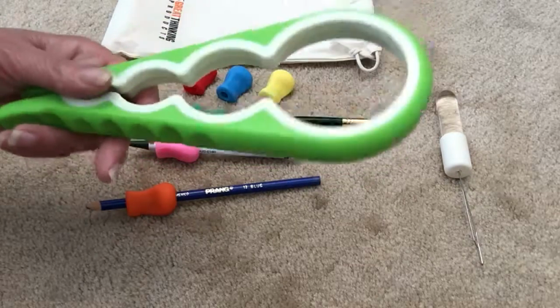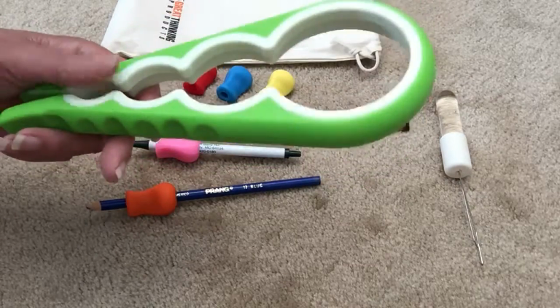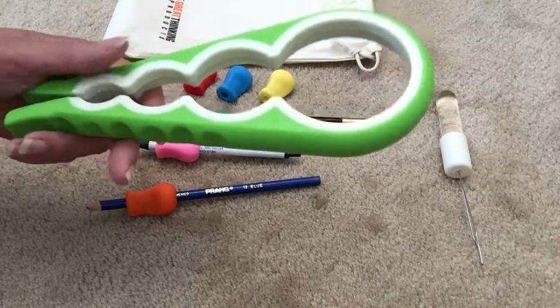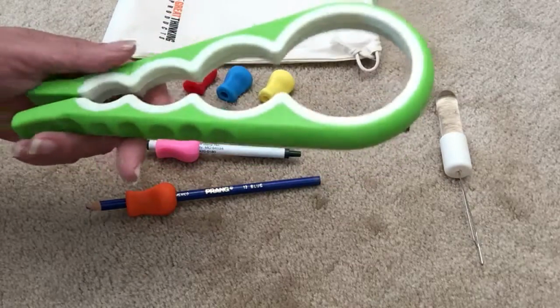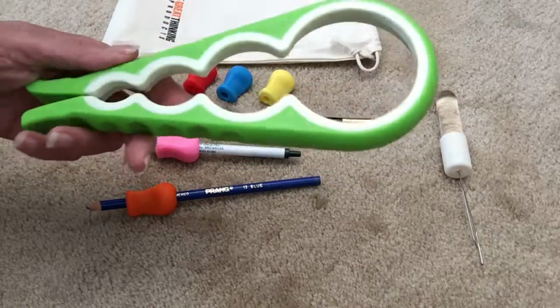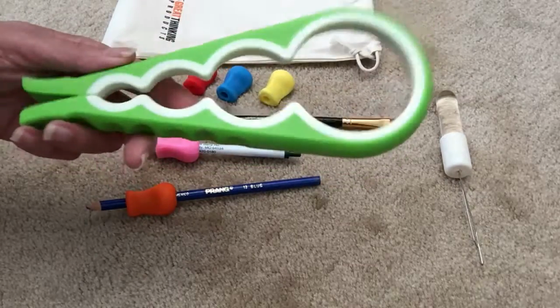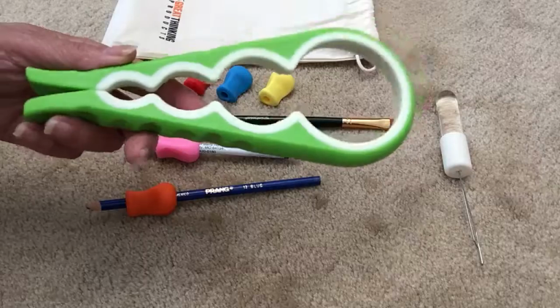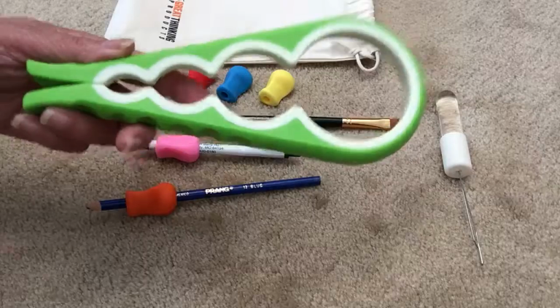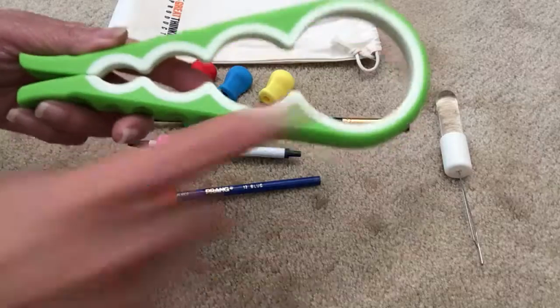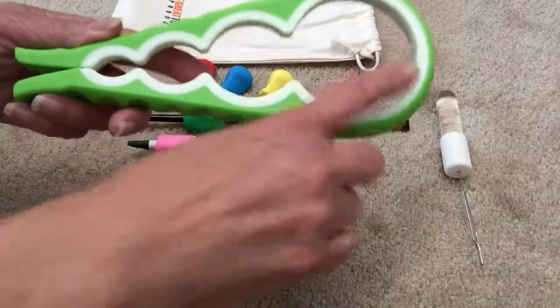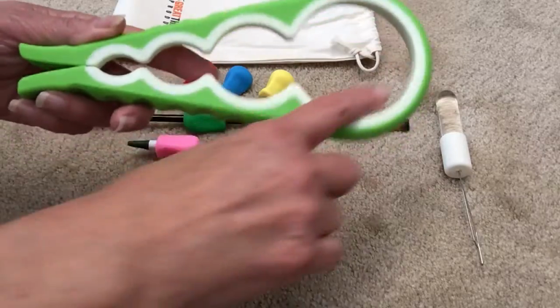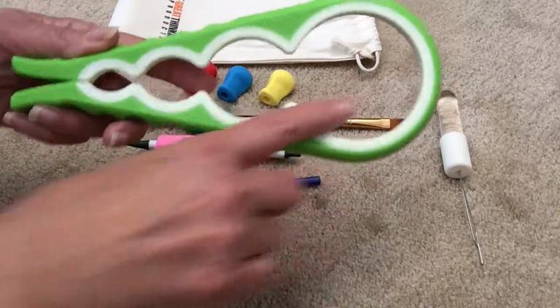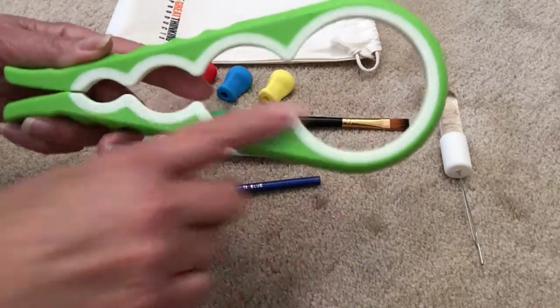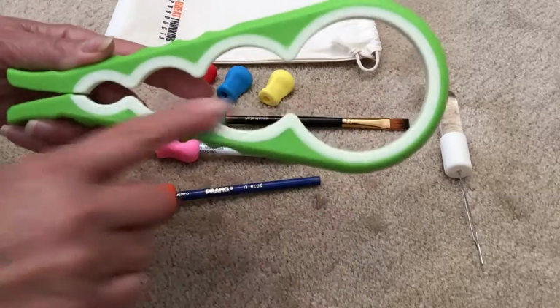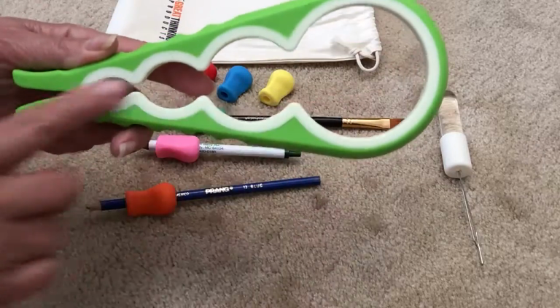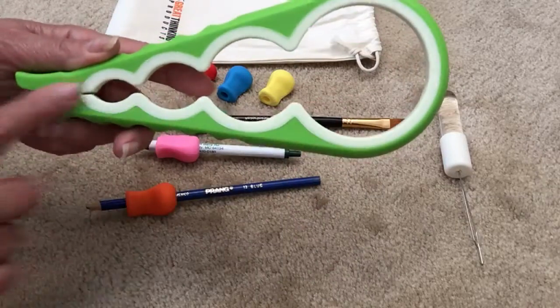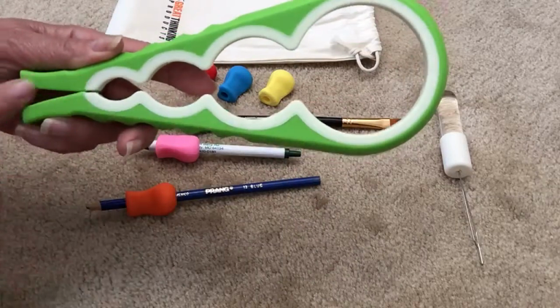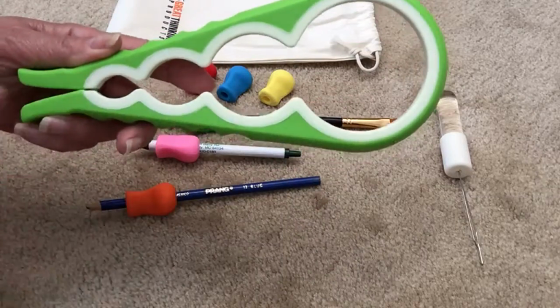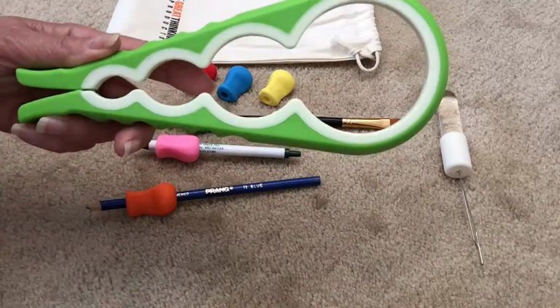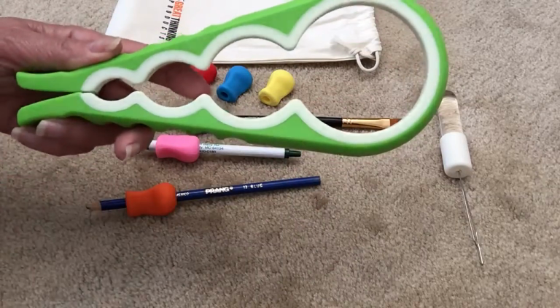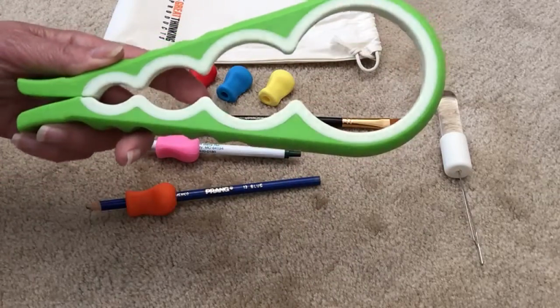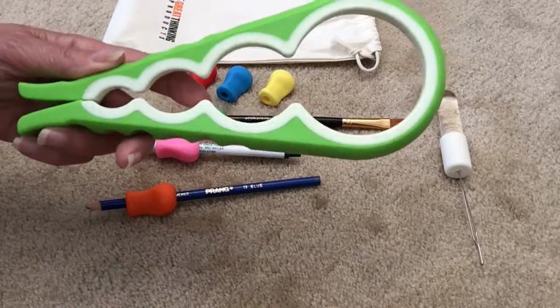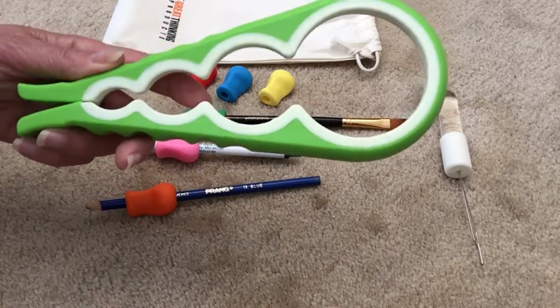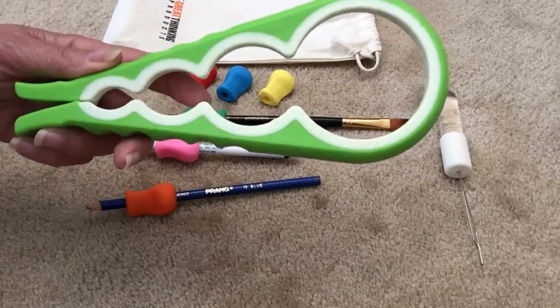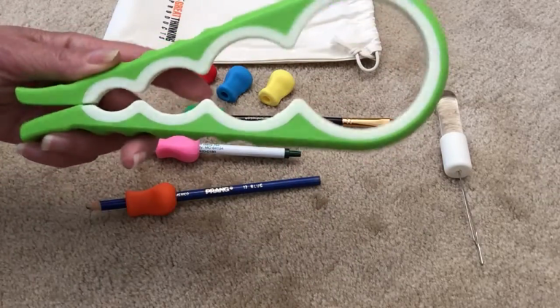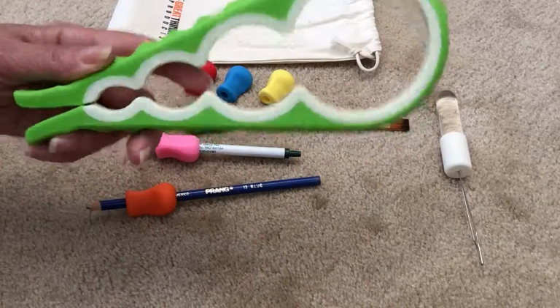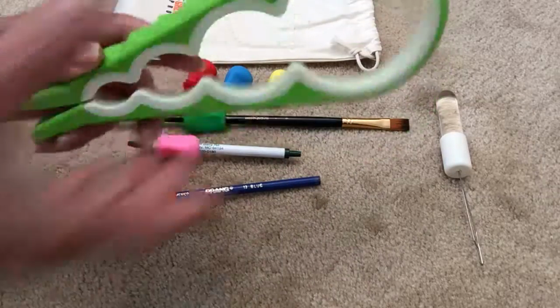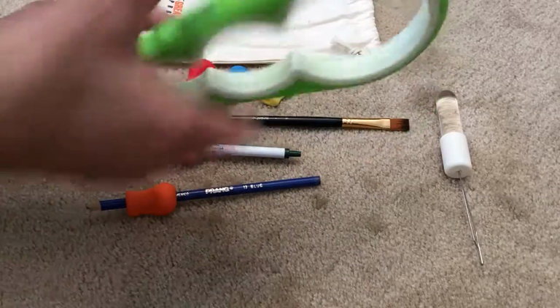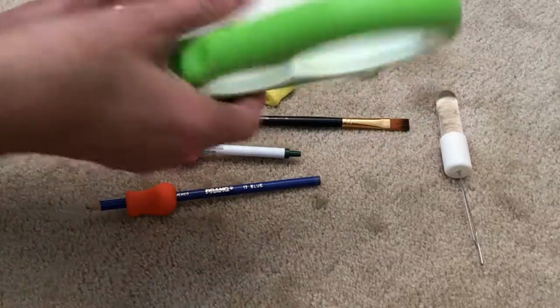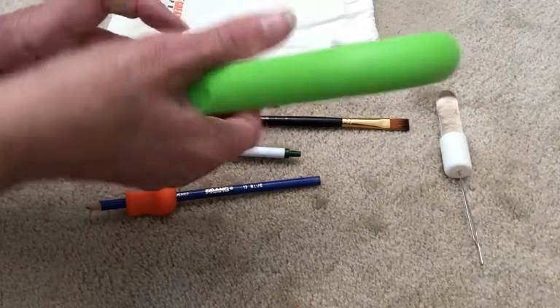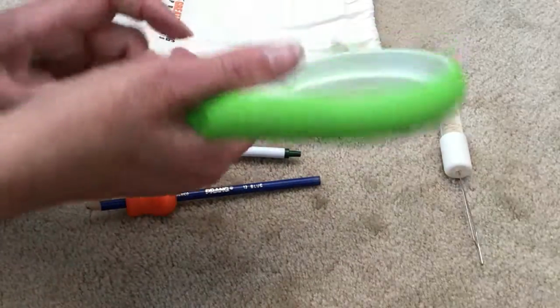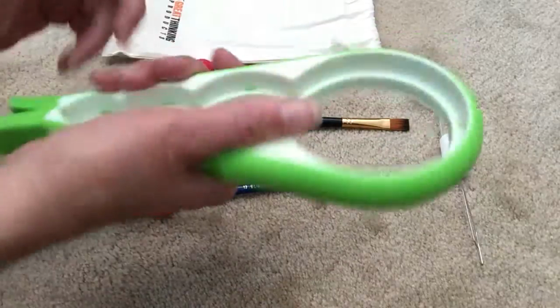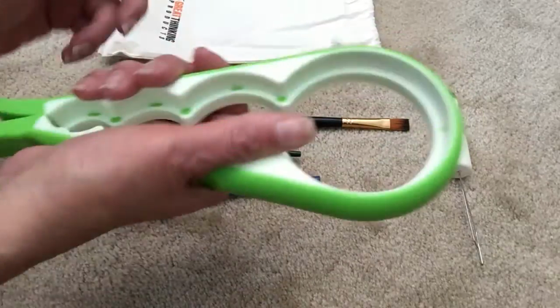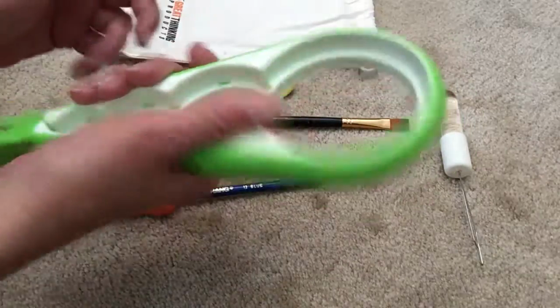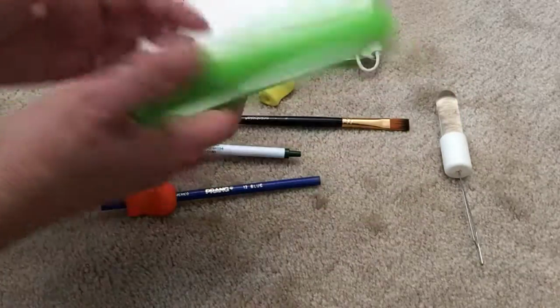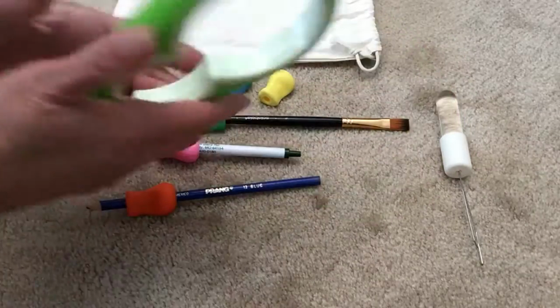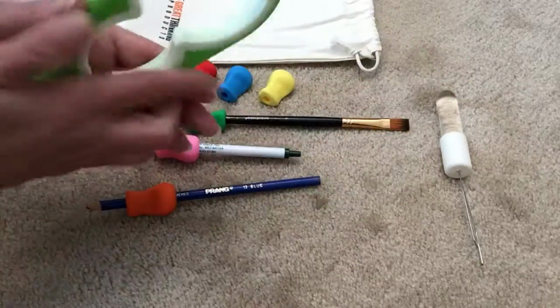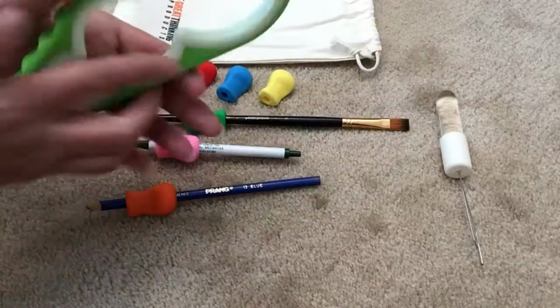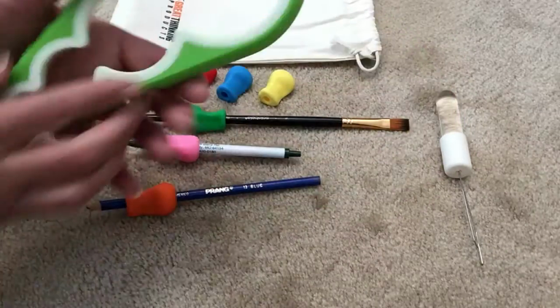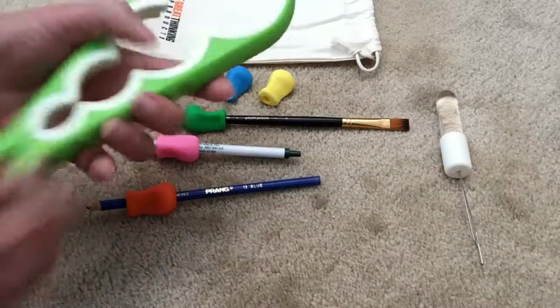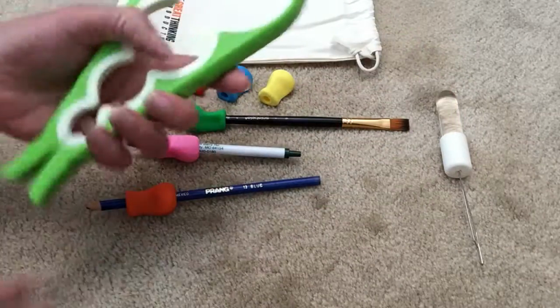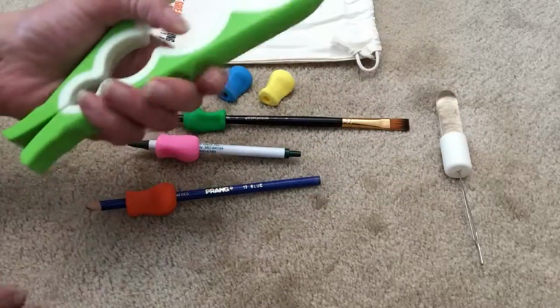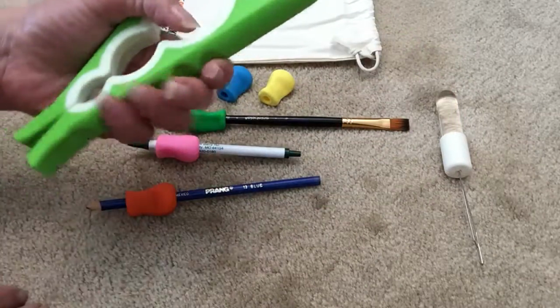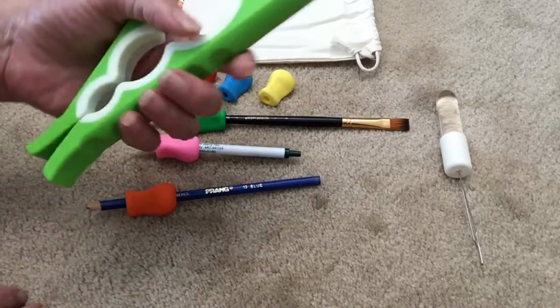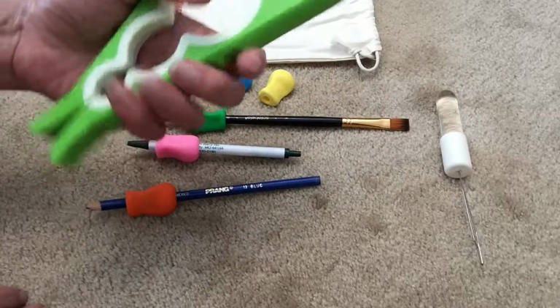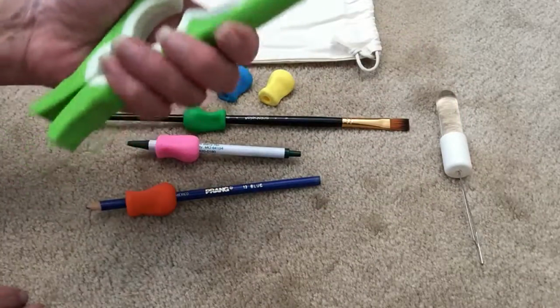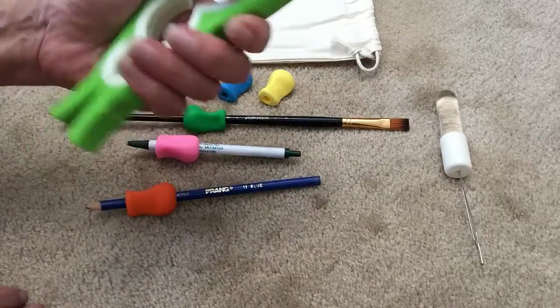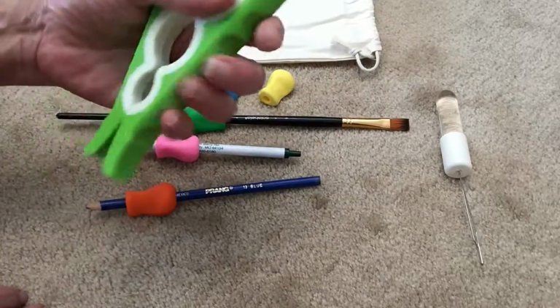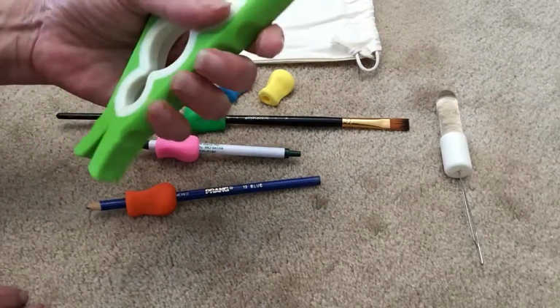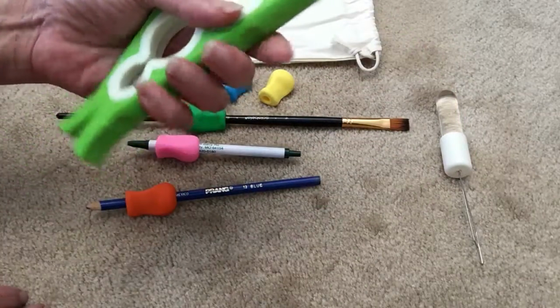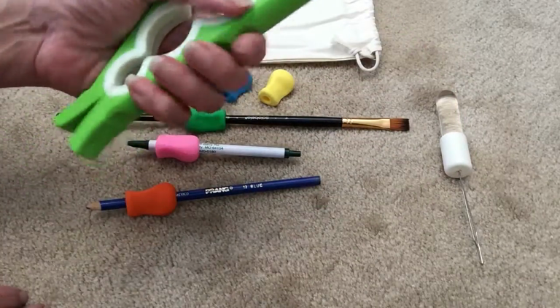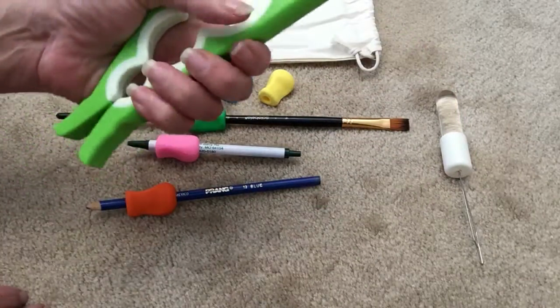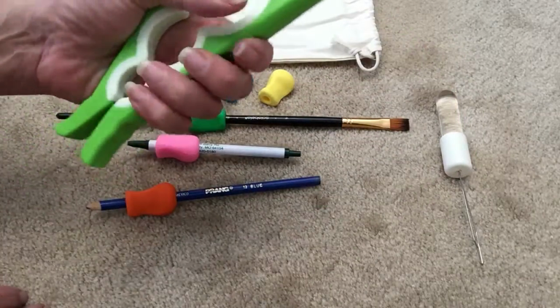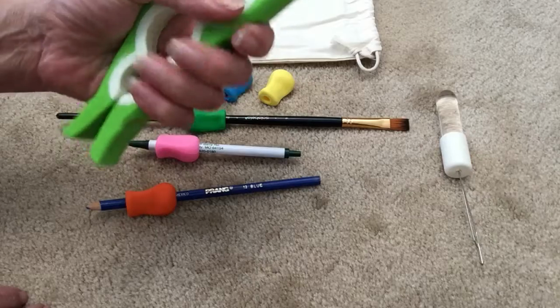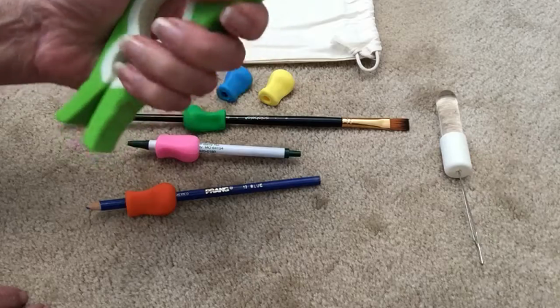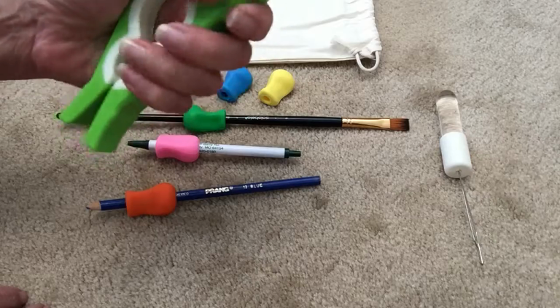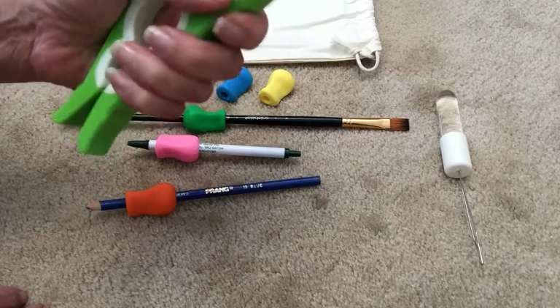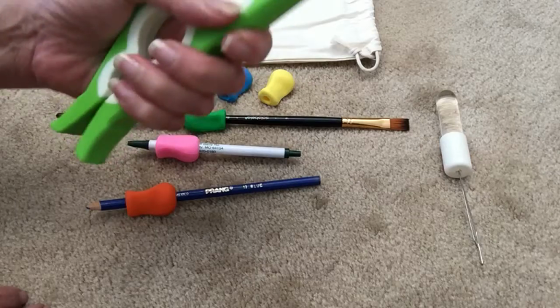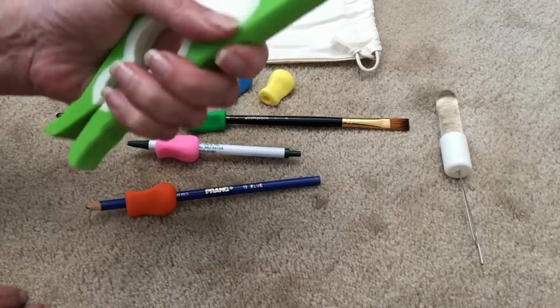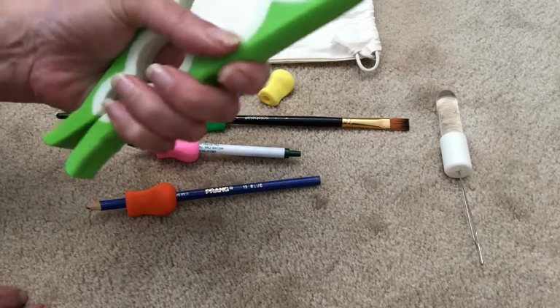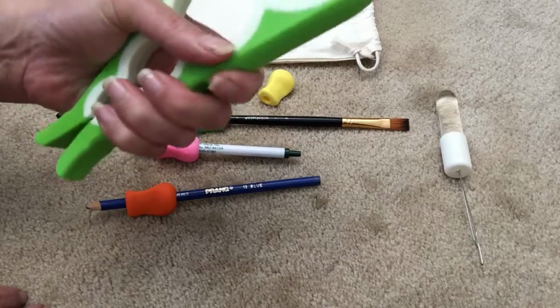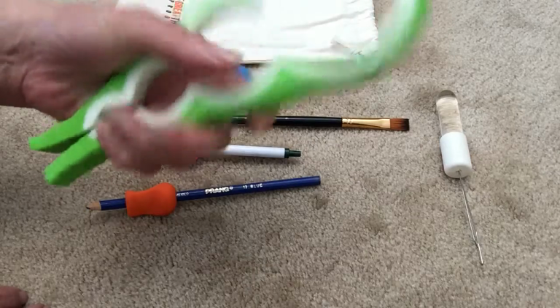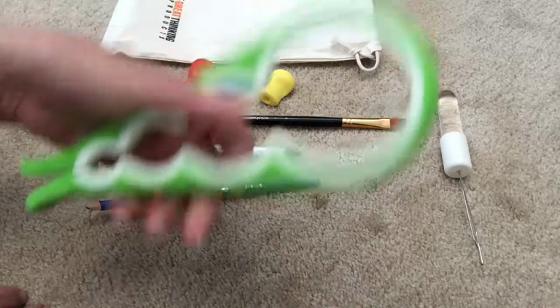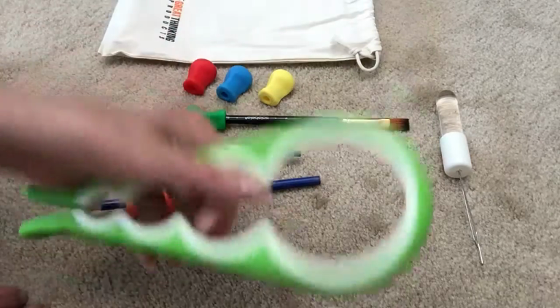So this is a jar opener for many, many different sized jars. You have to have a grip, and I like this because of the grip on it.